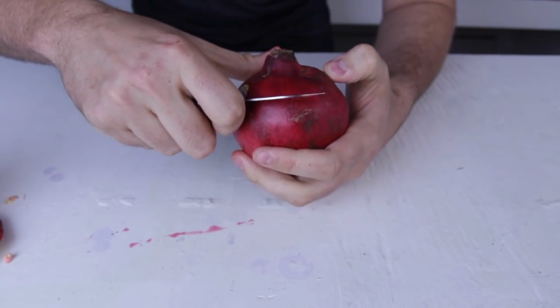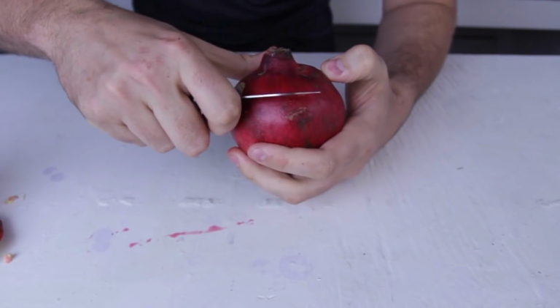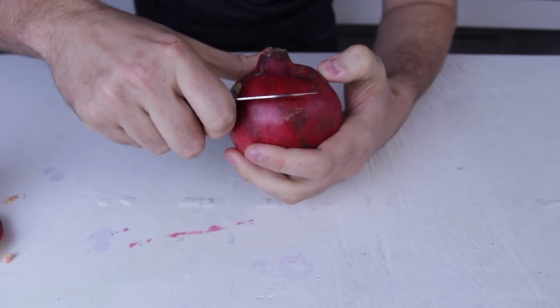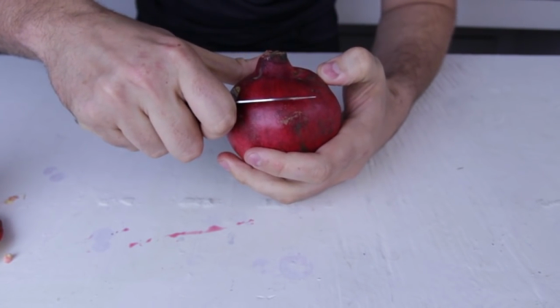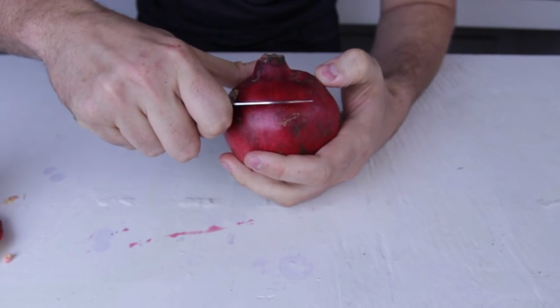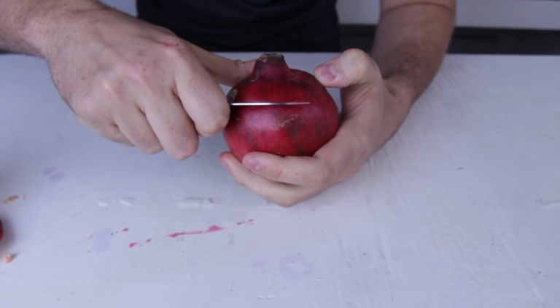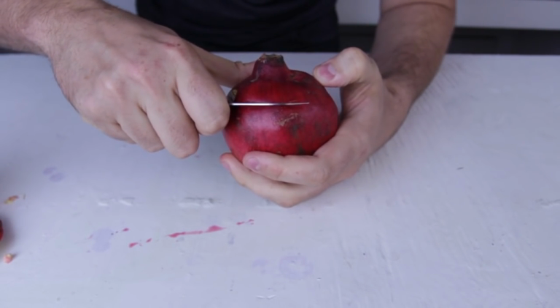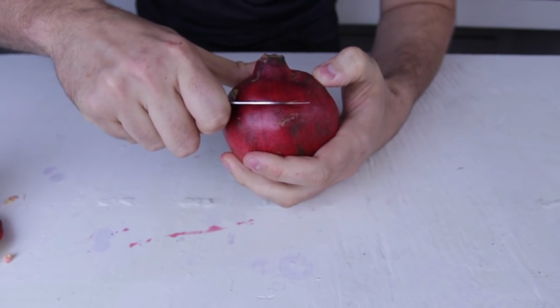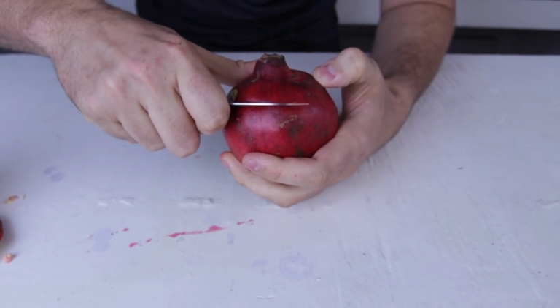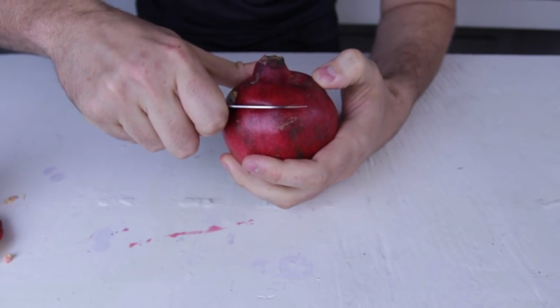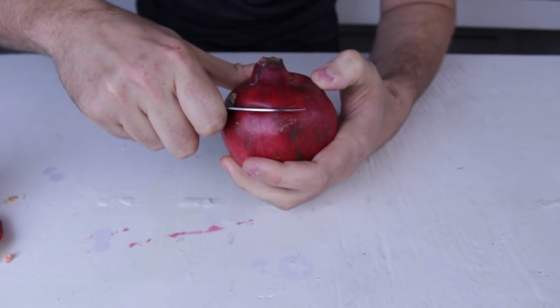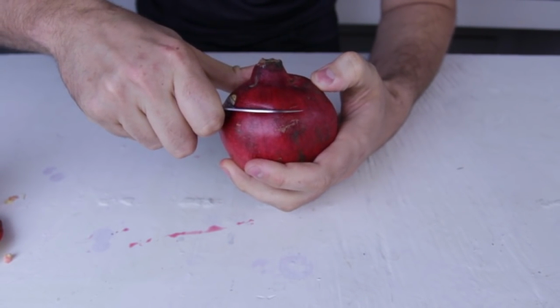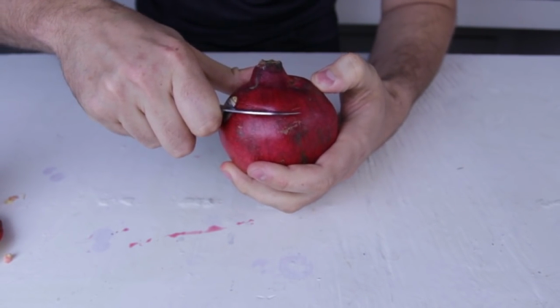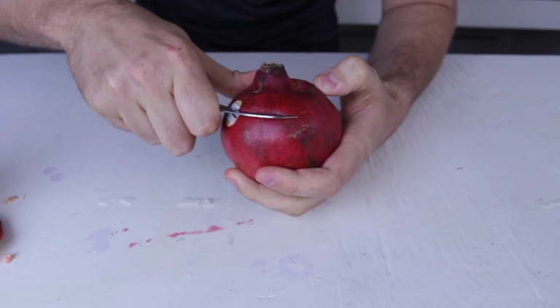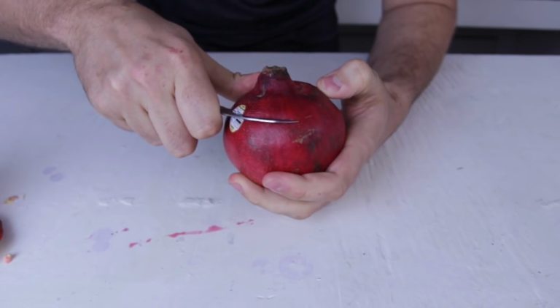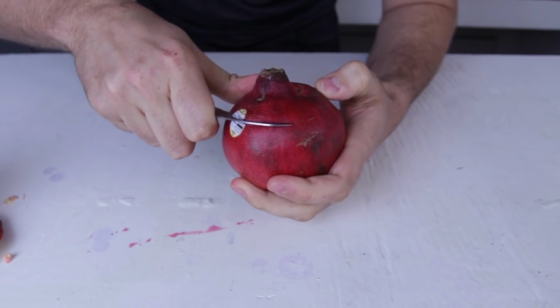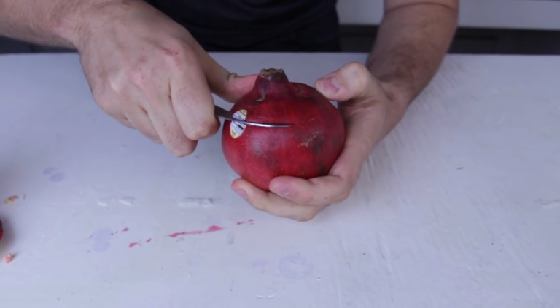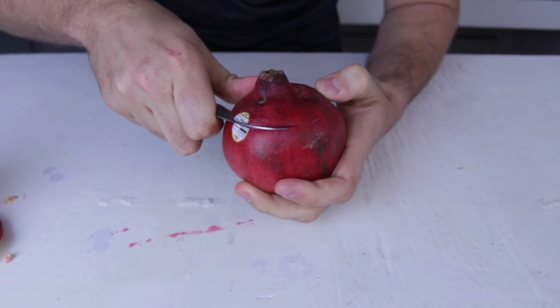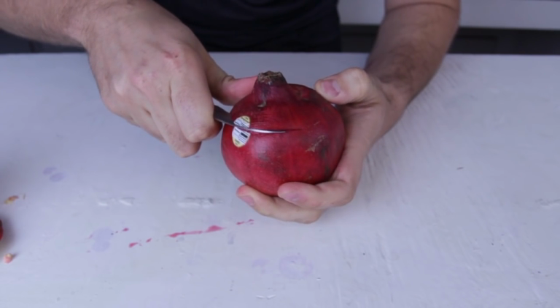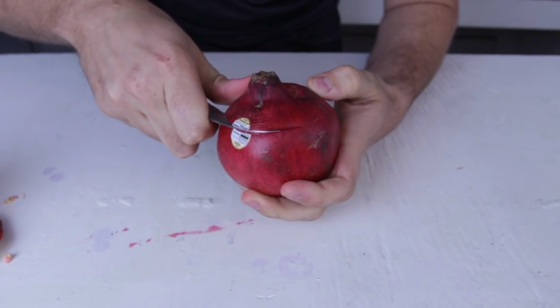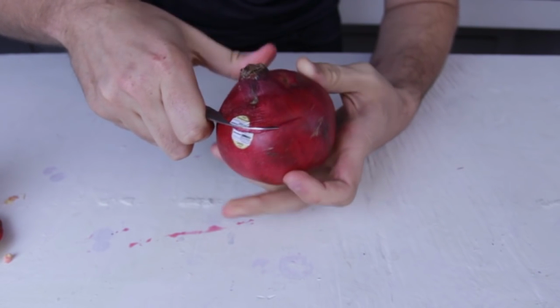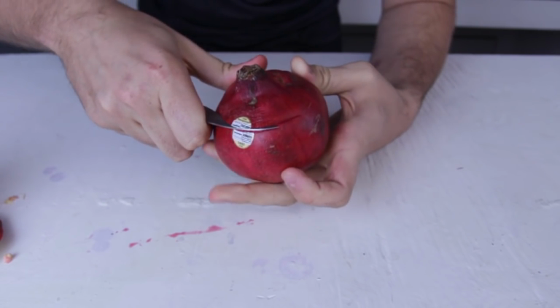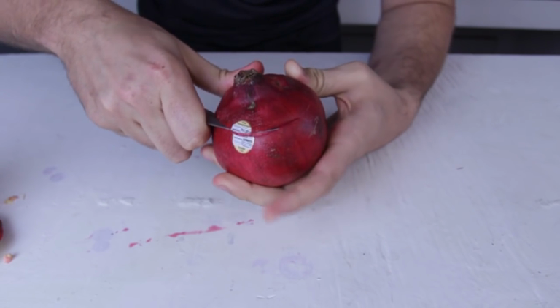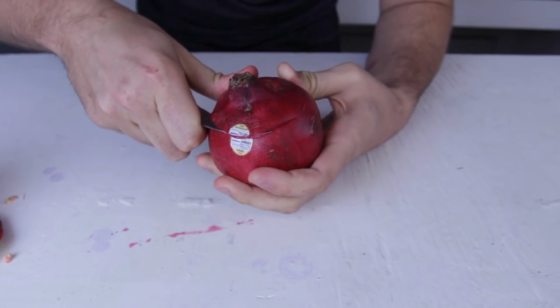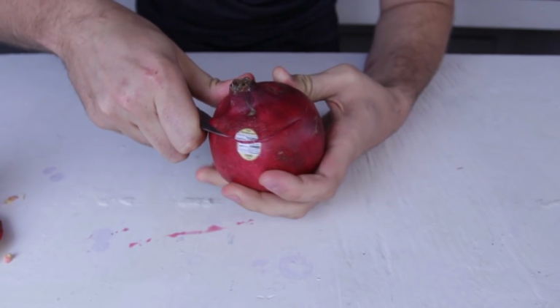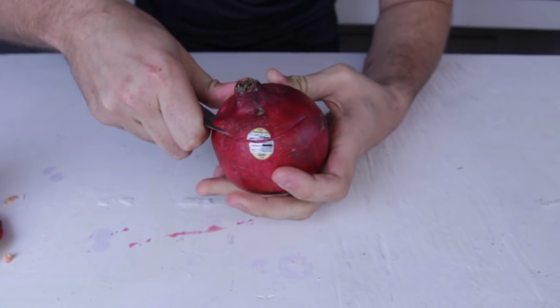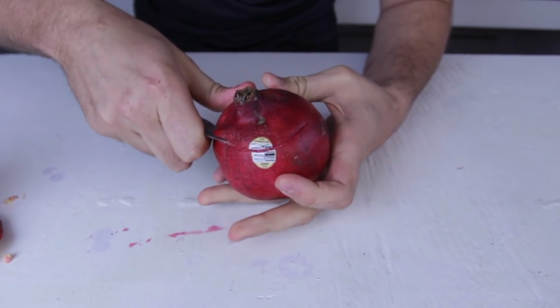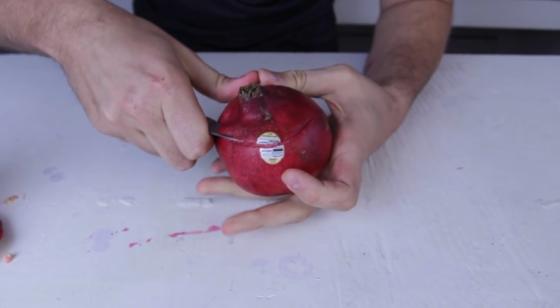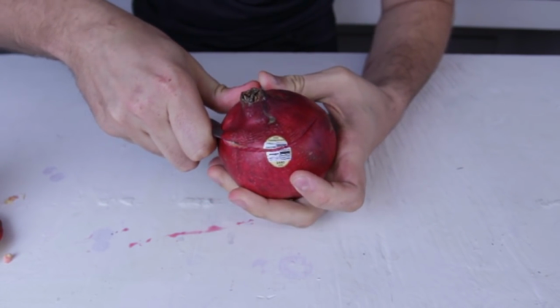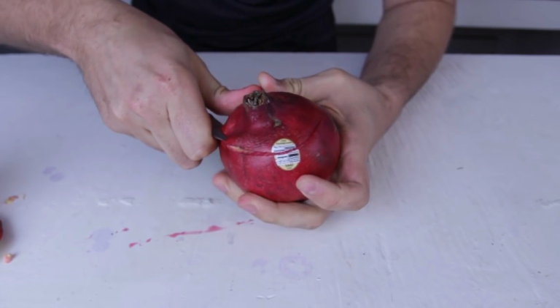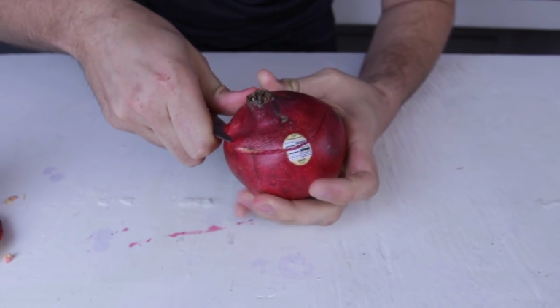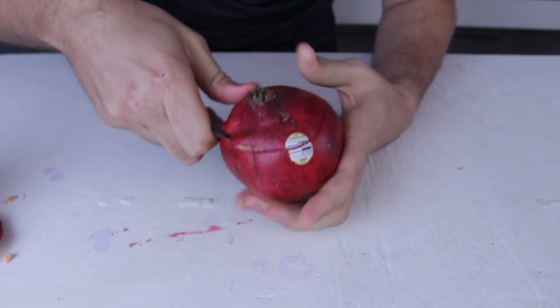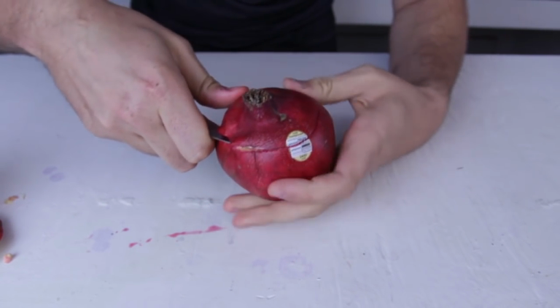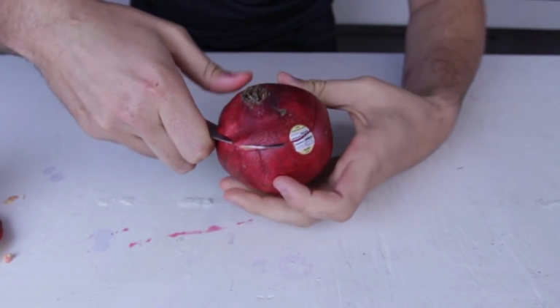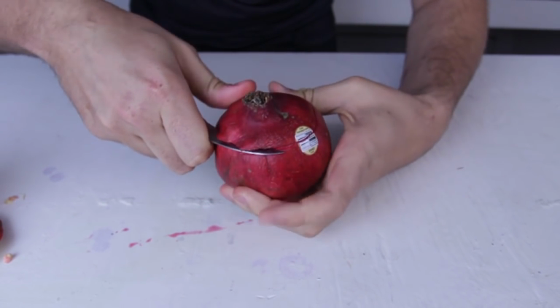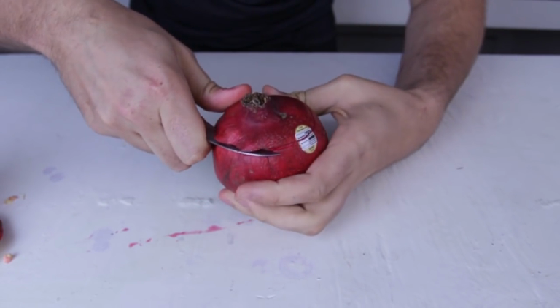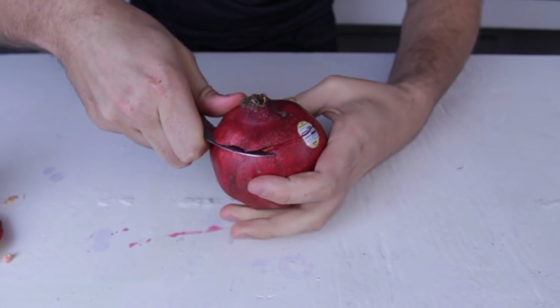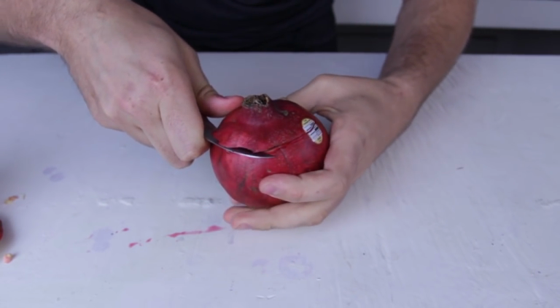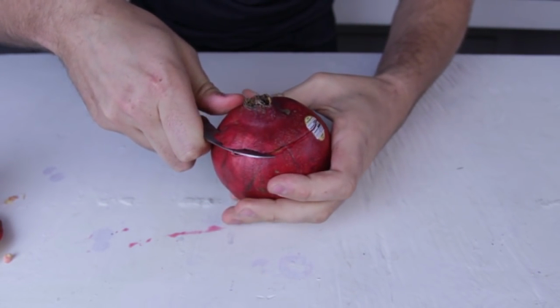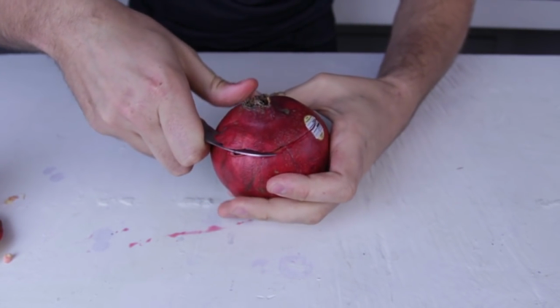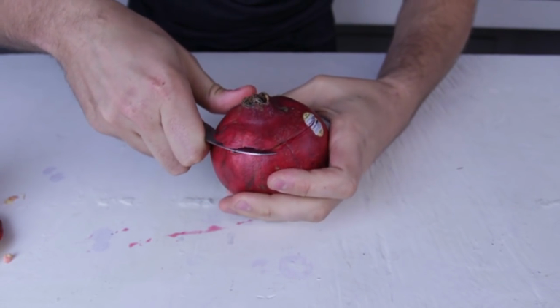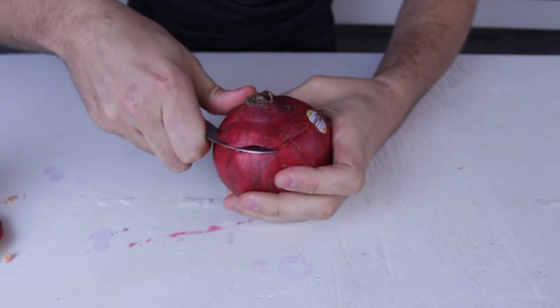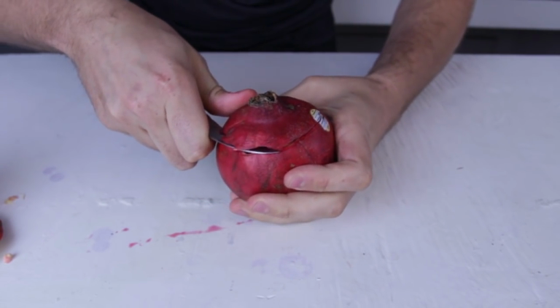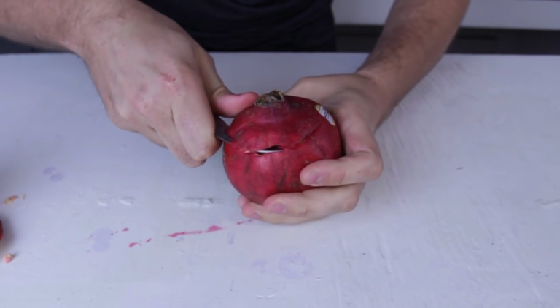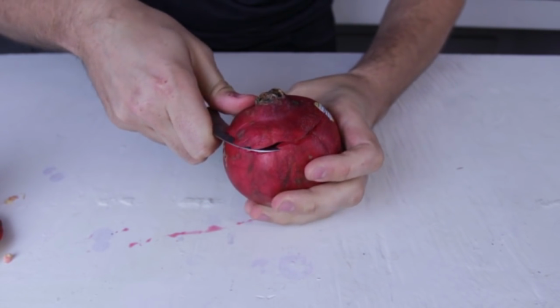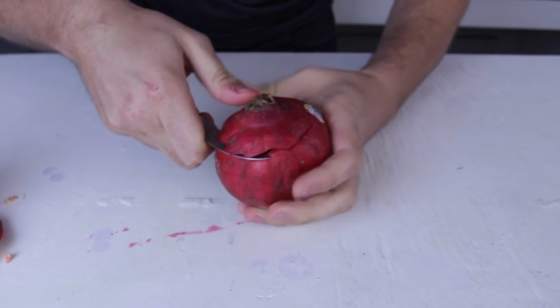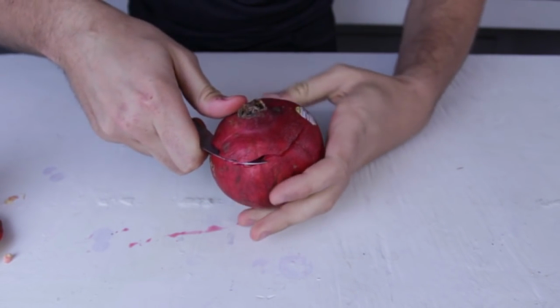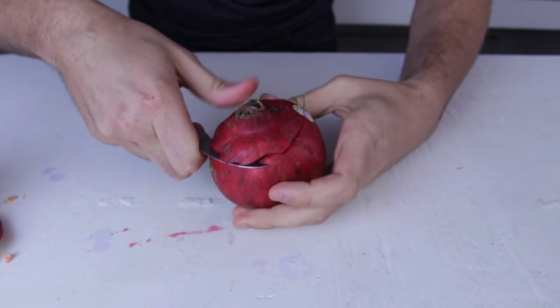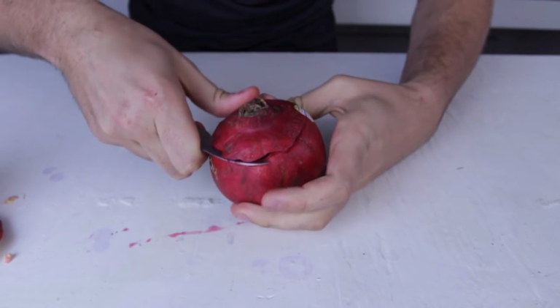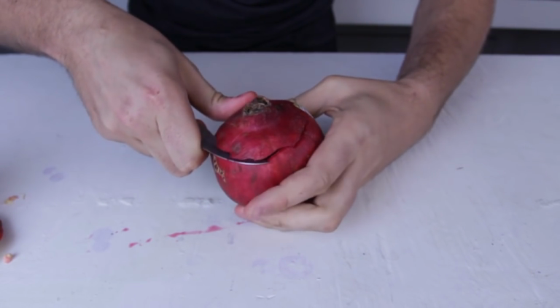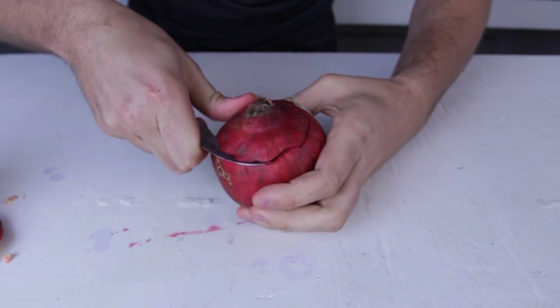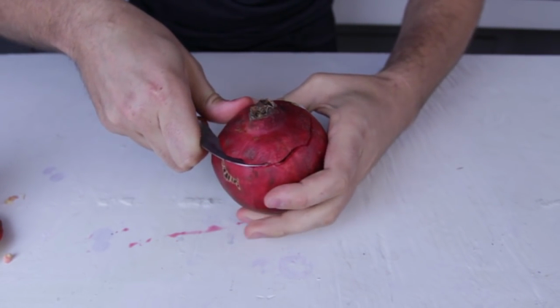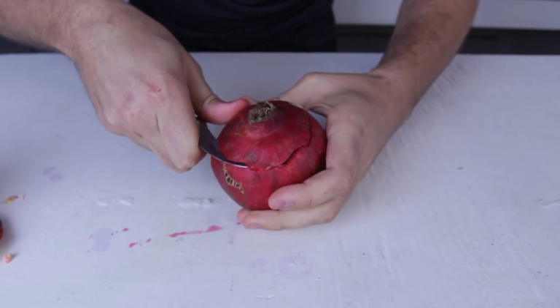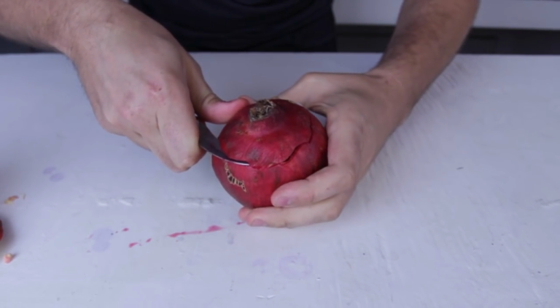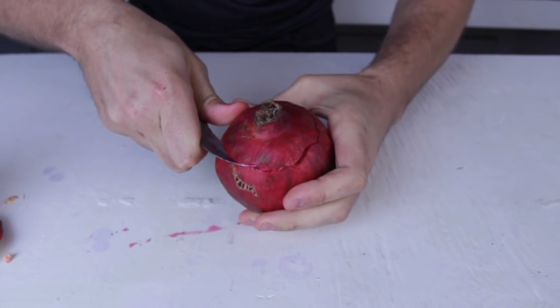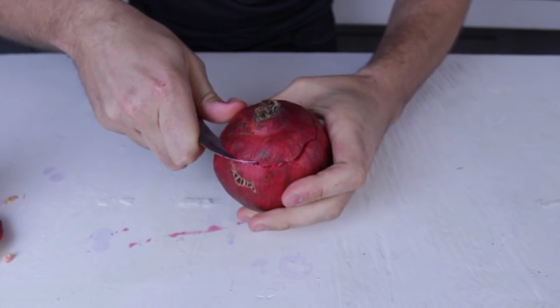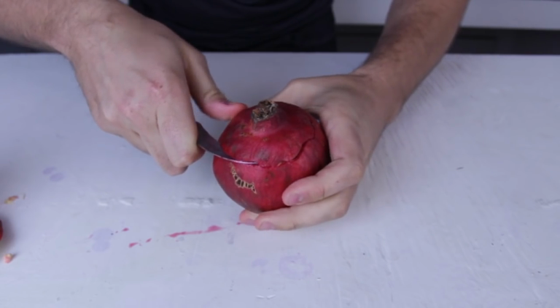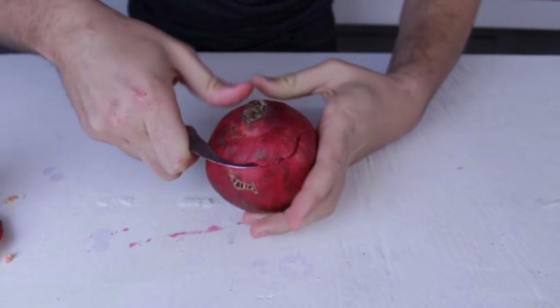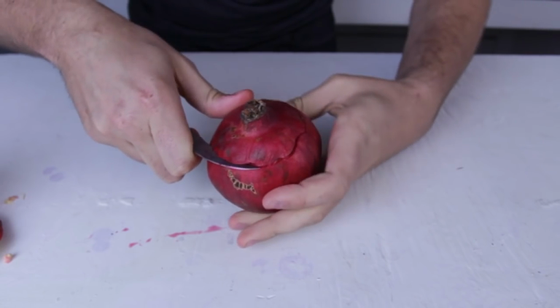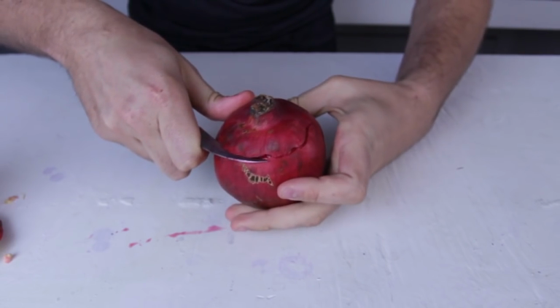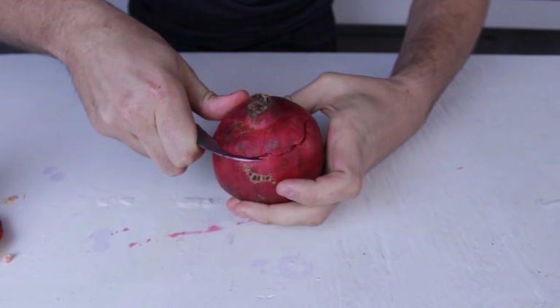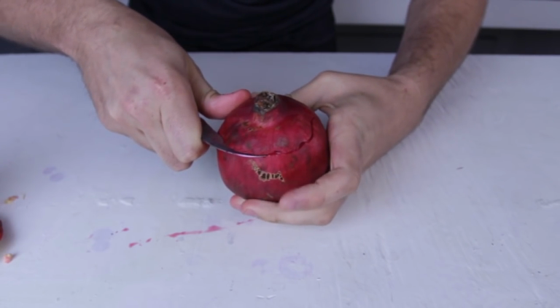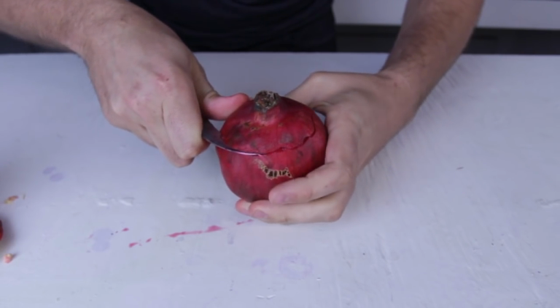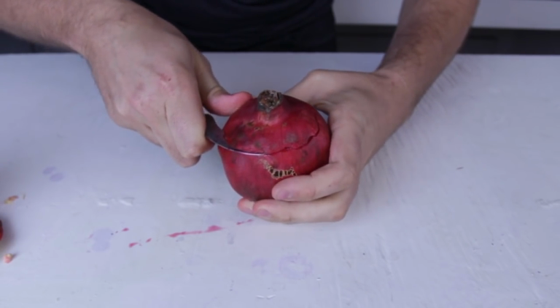First we're gonna cut off the top, just like that. Just cut into it, not all the way — just through the skin.